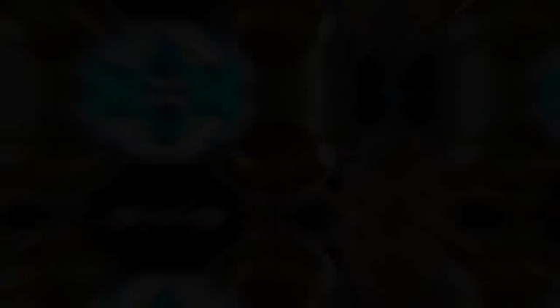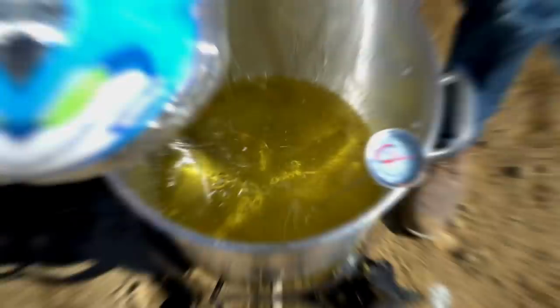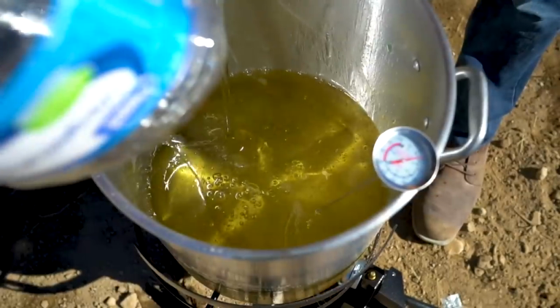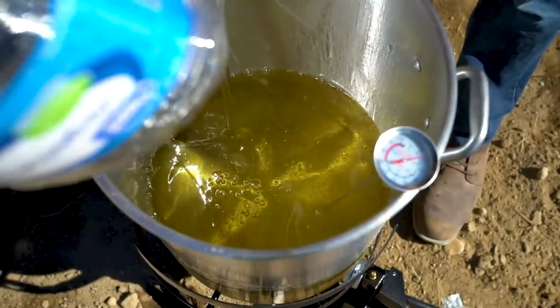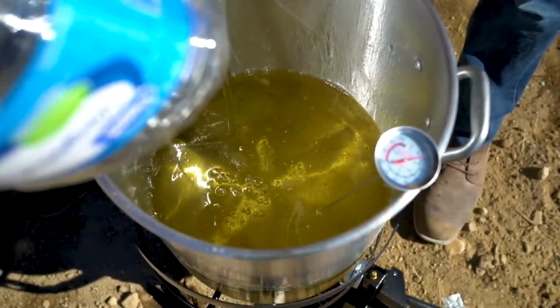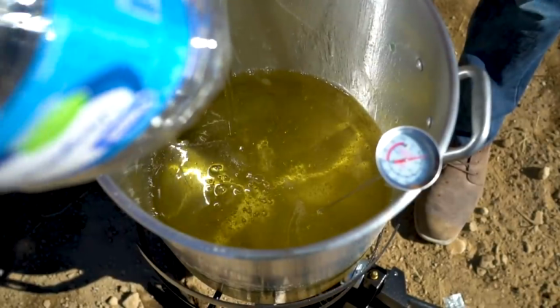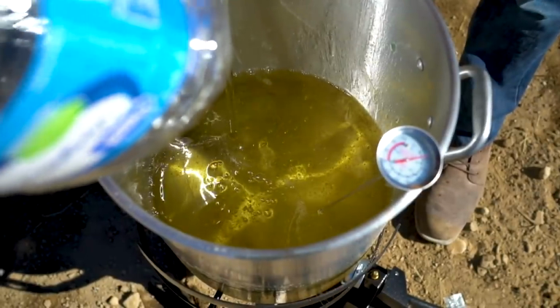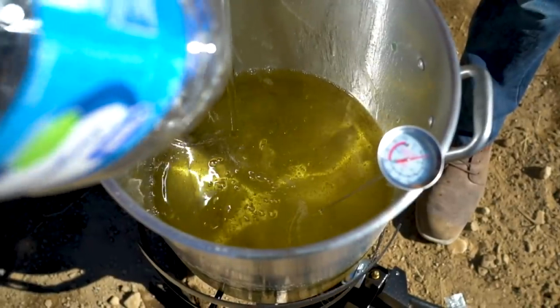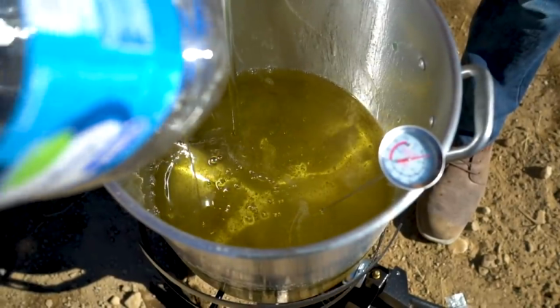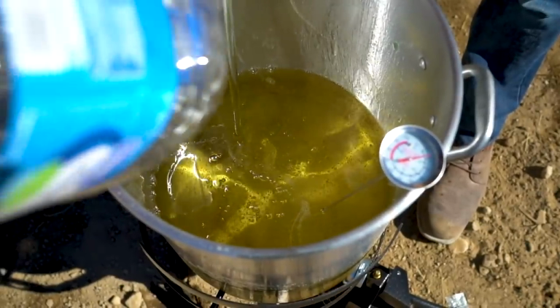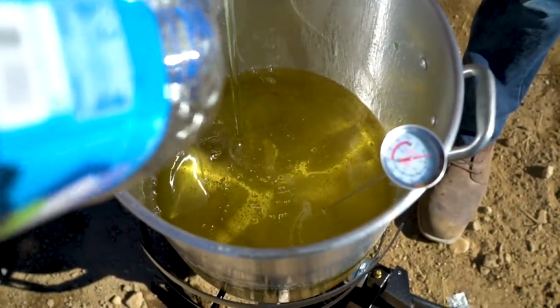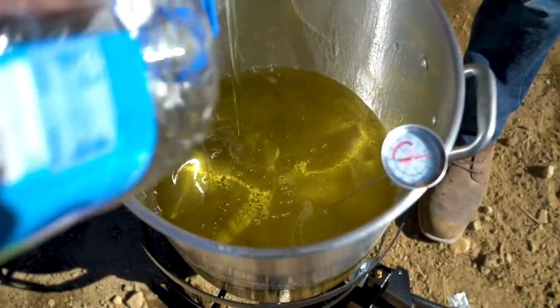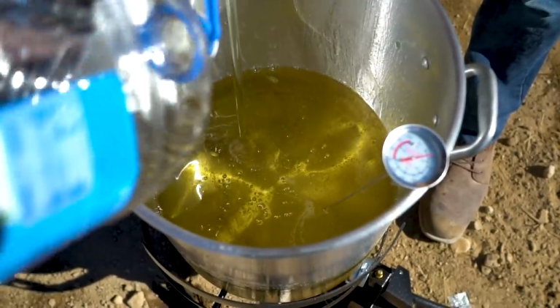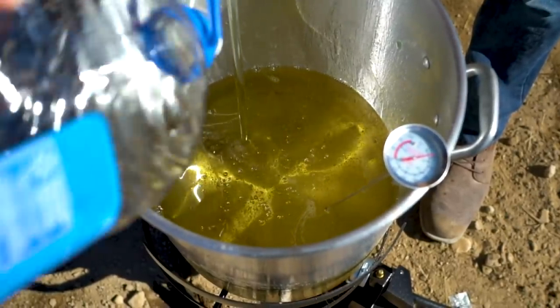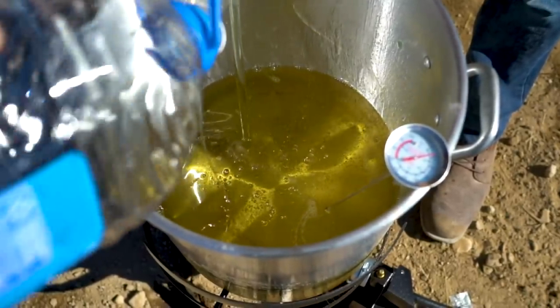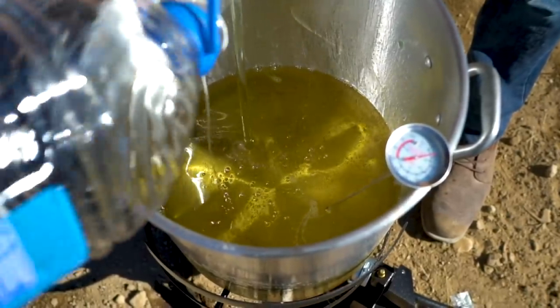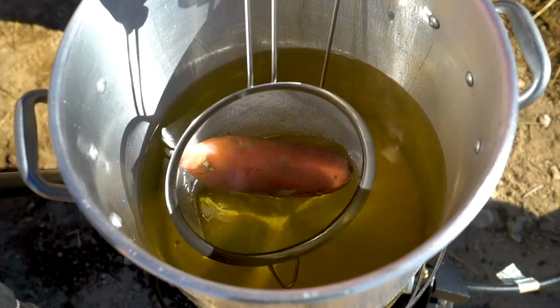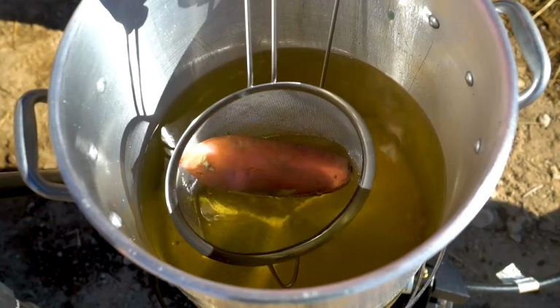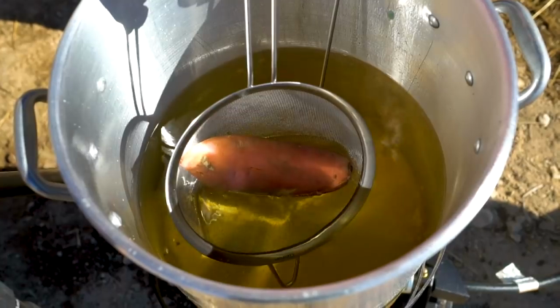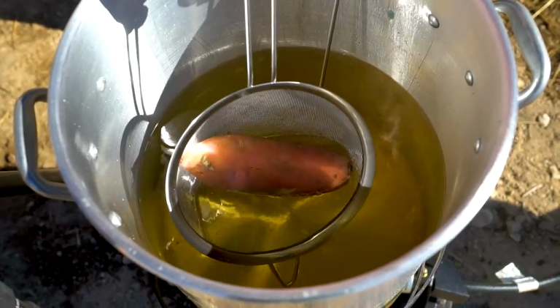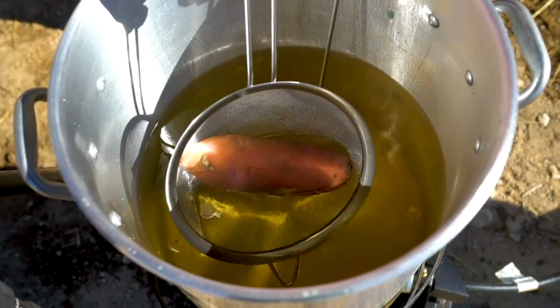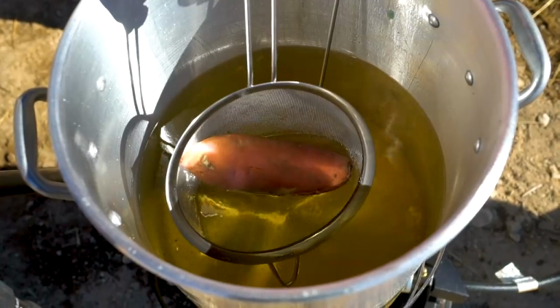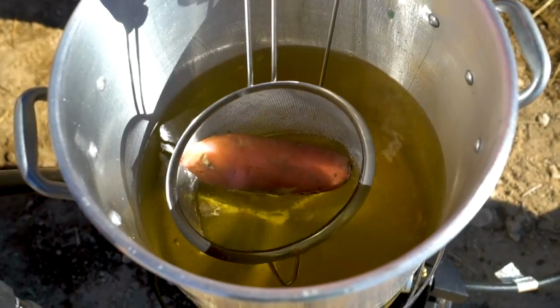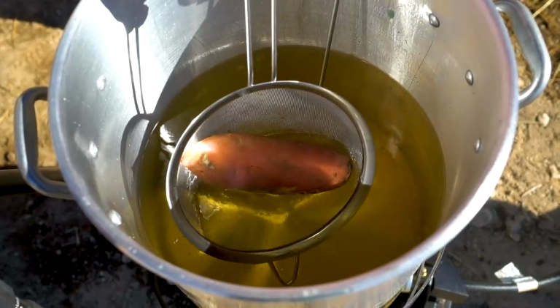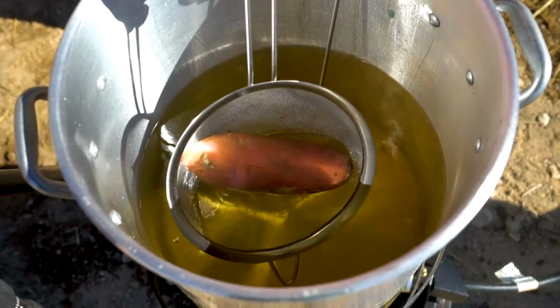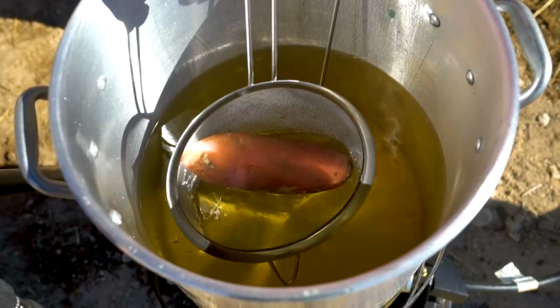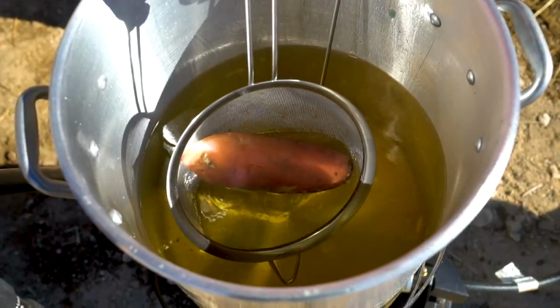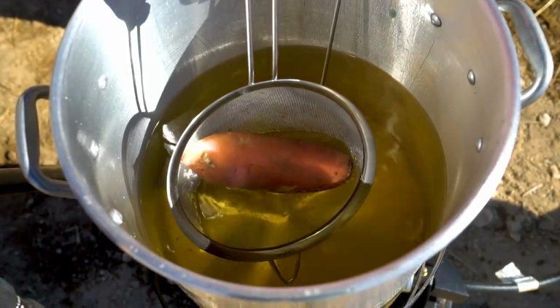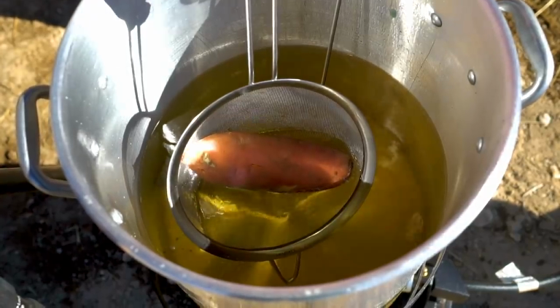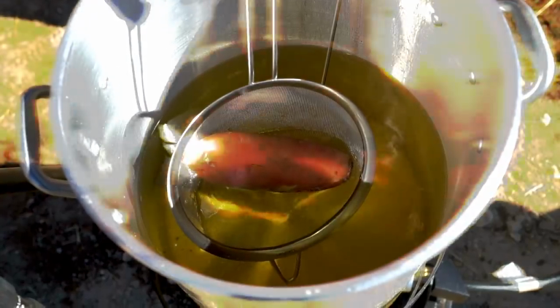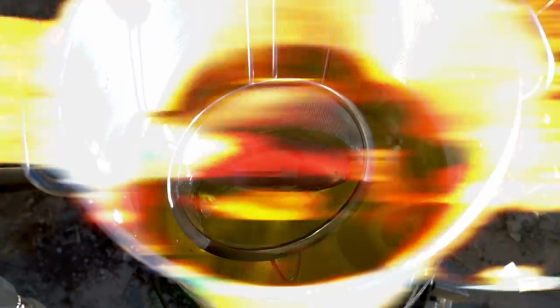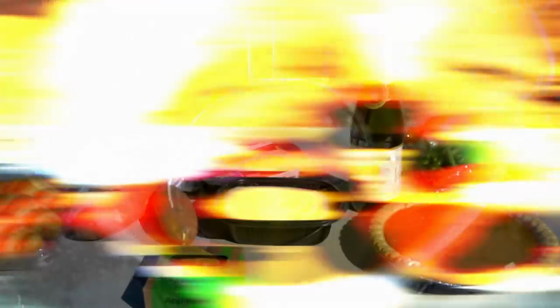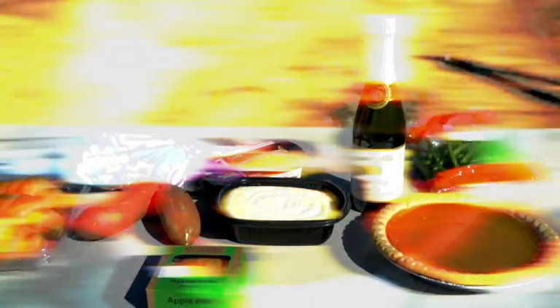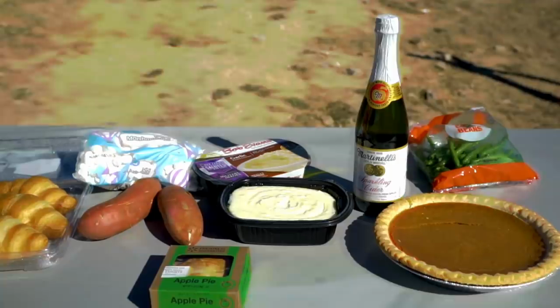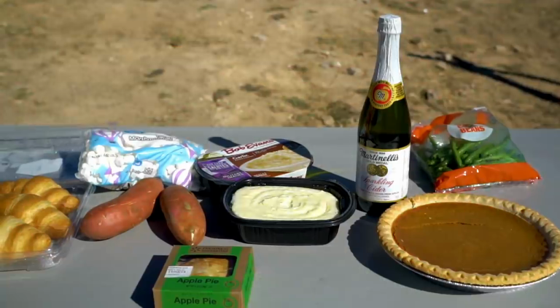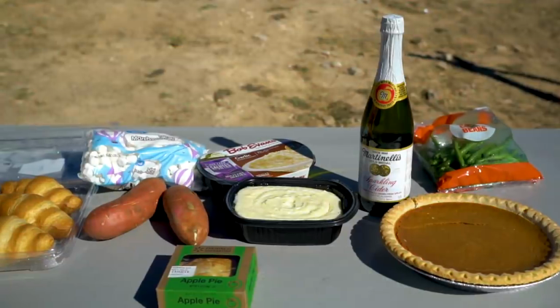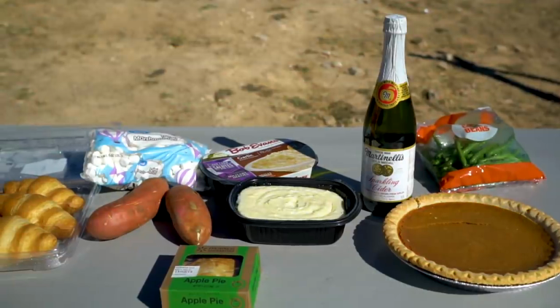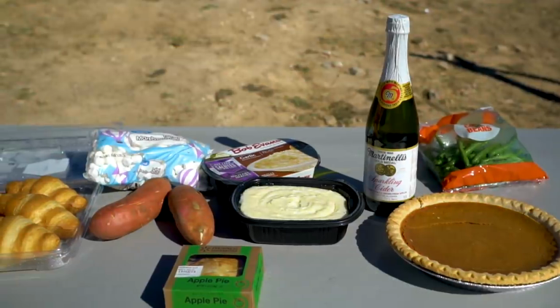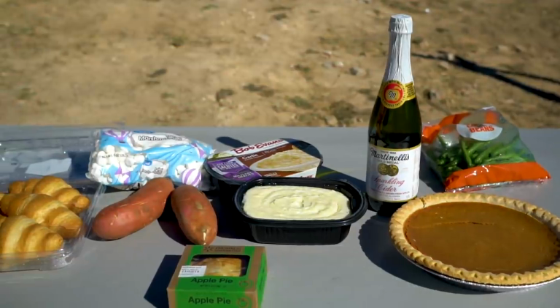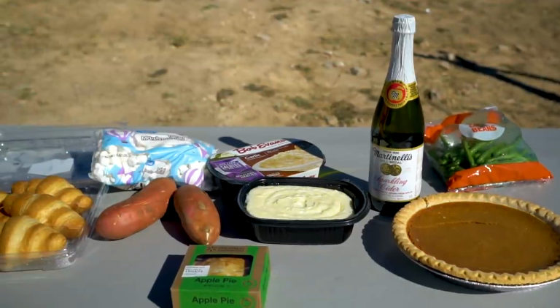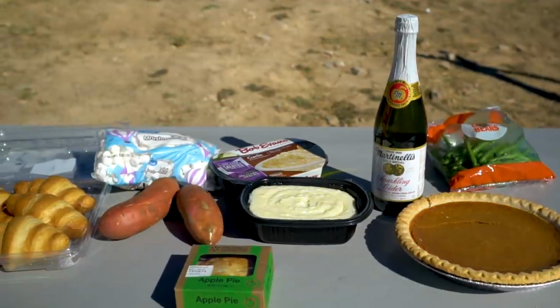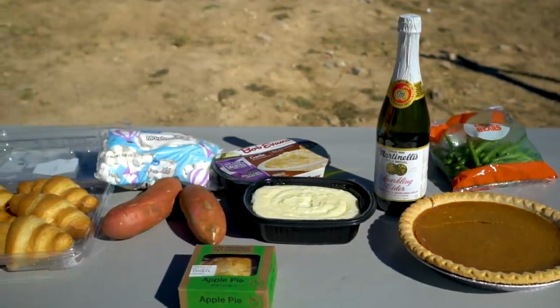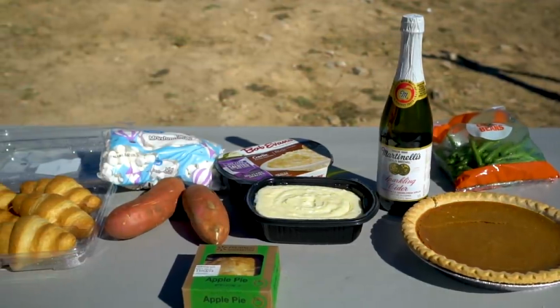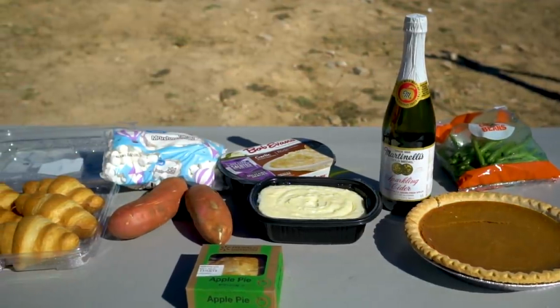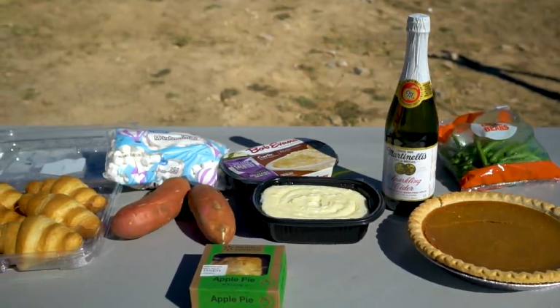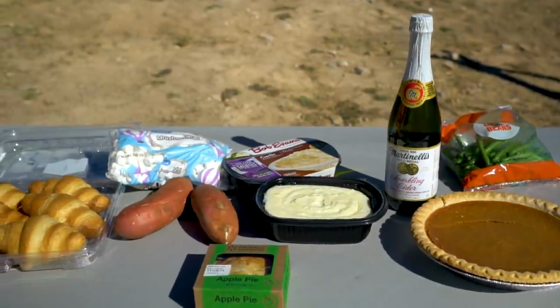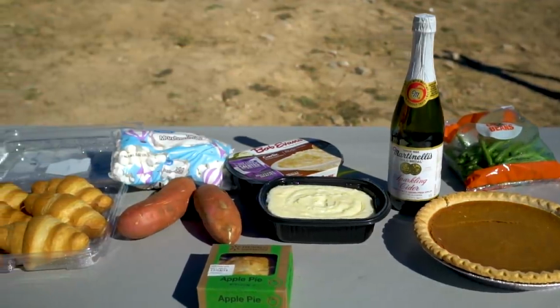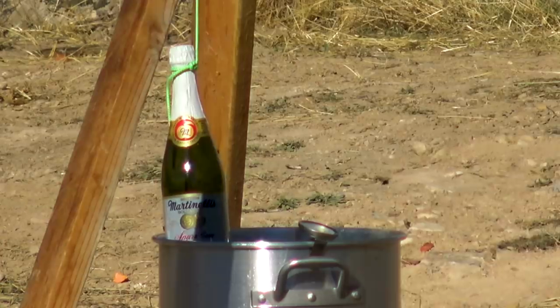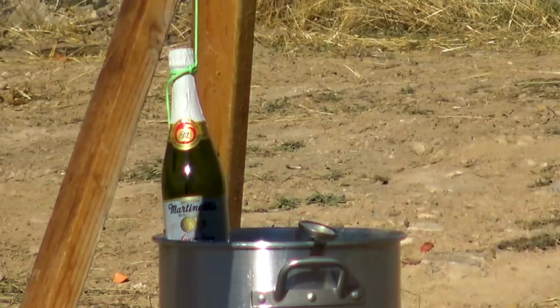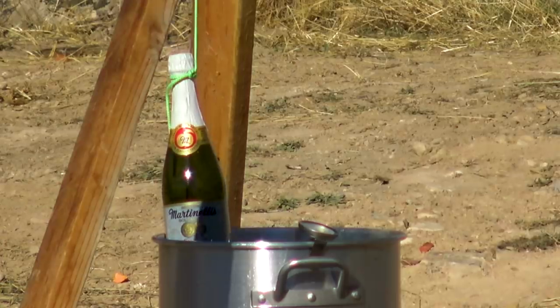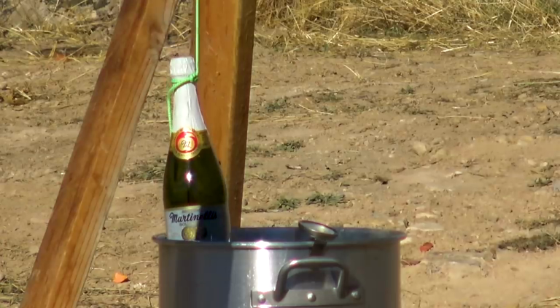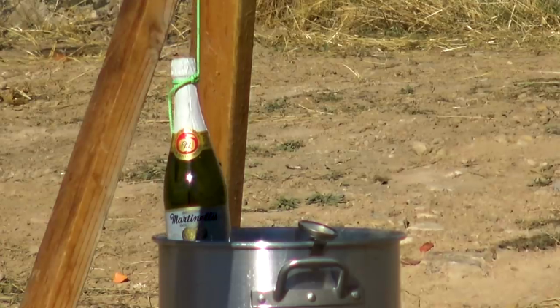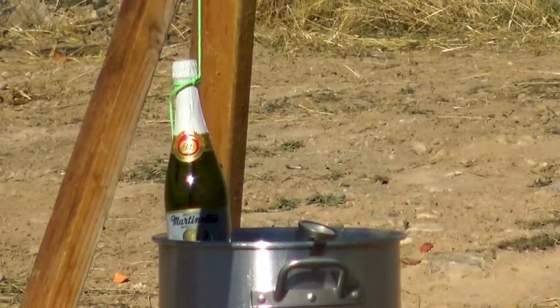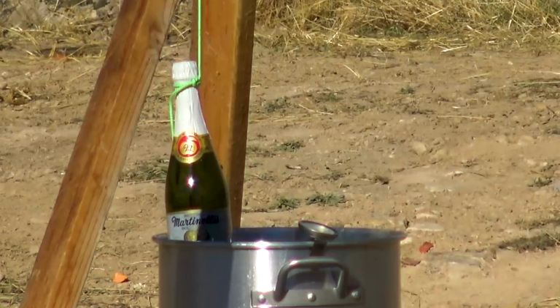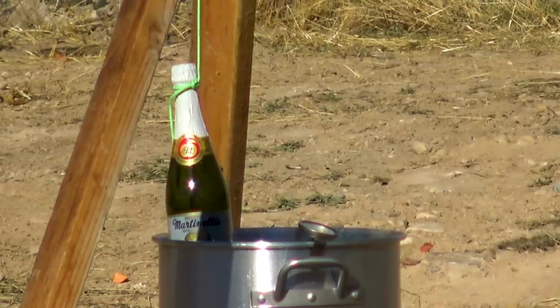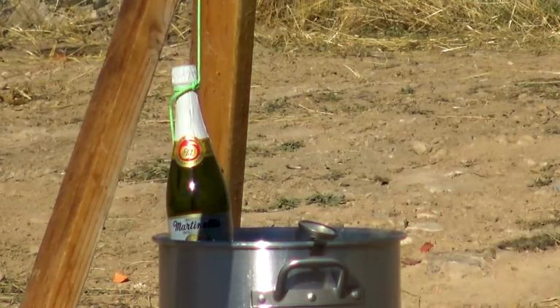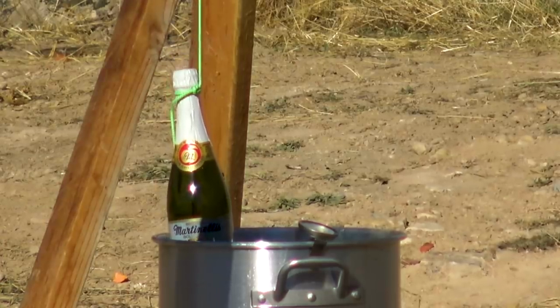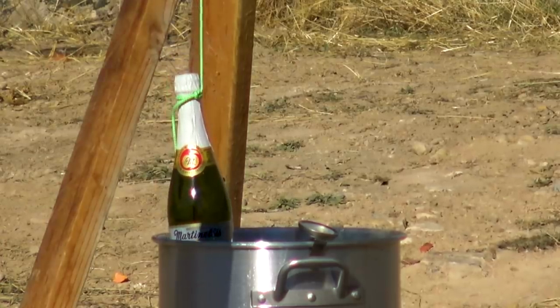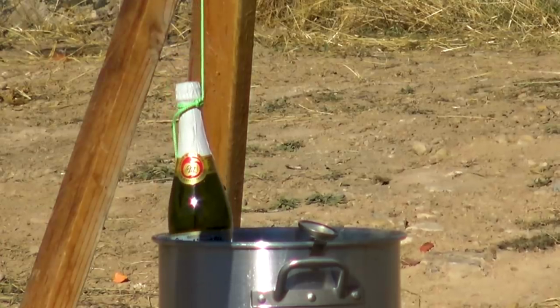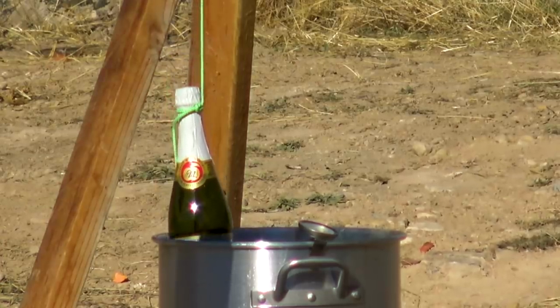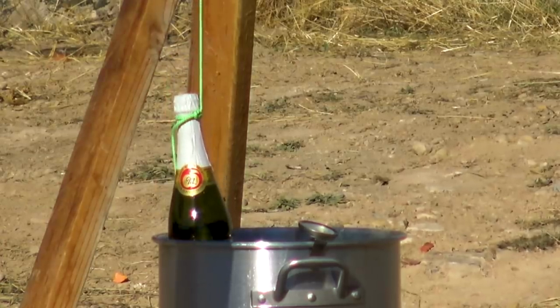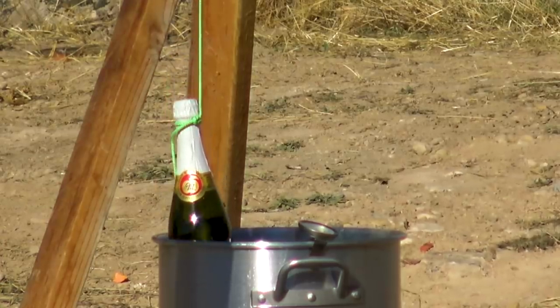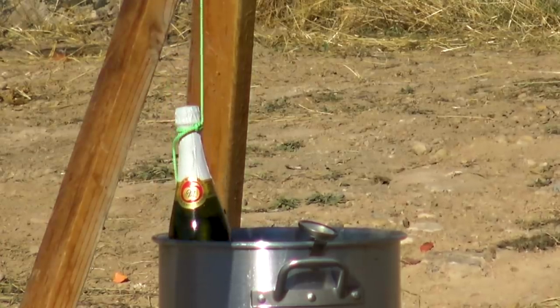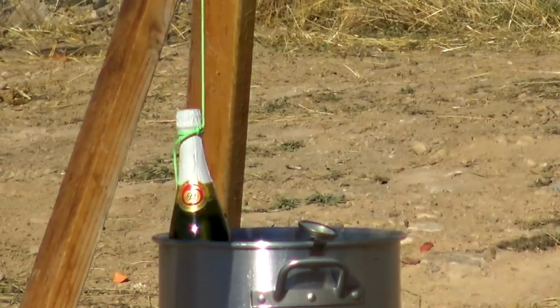In today's video, we are trying out a unique way to cook an American holiday dinner. Can we make Thanksgiving entirely deep fried?